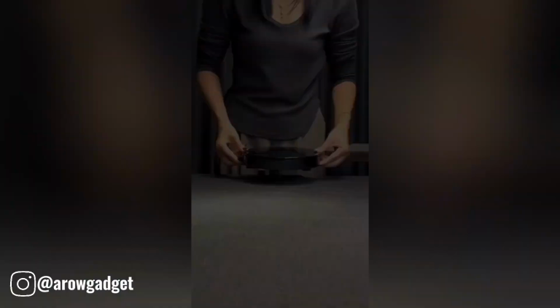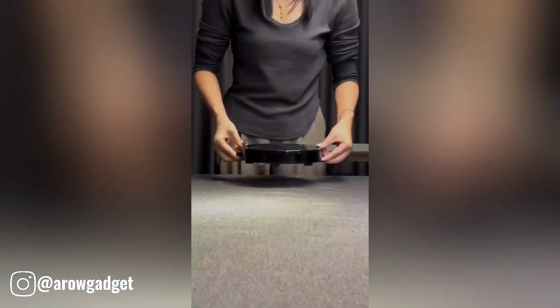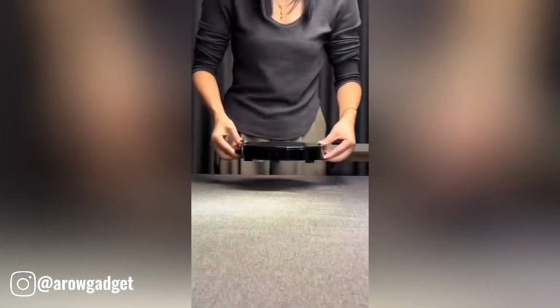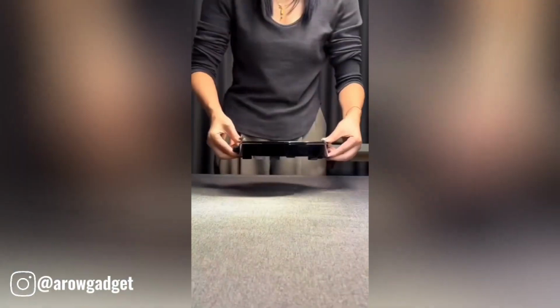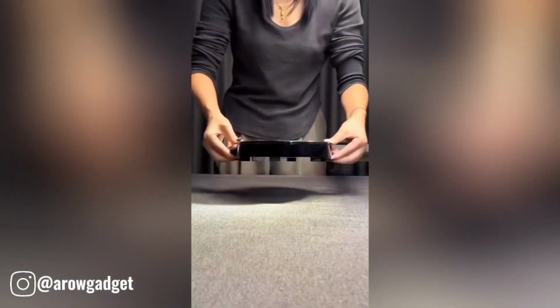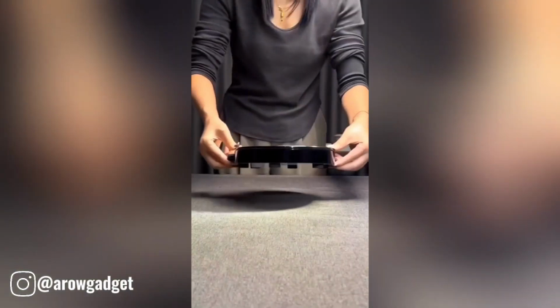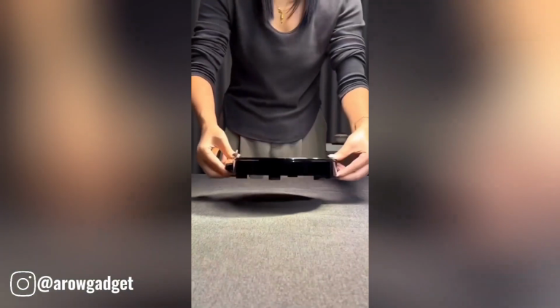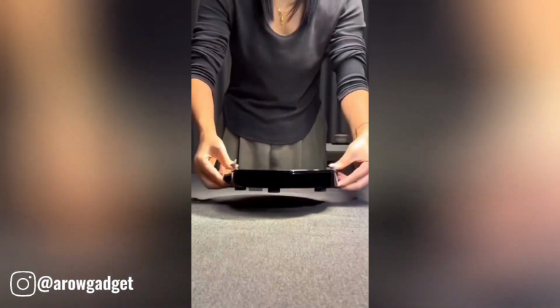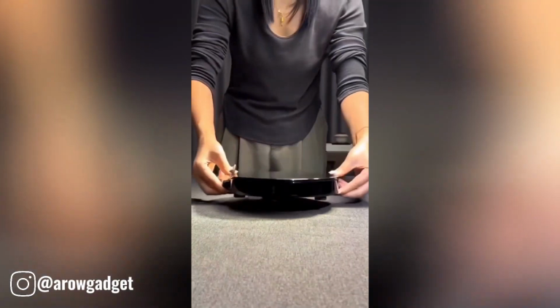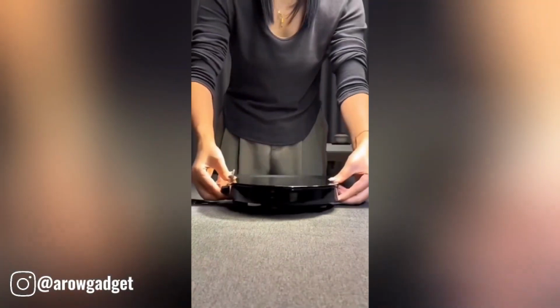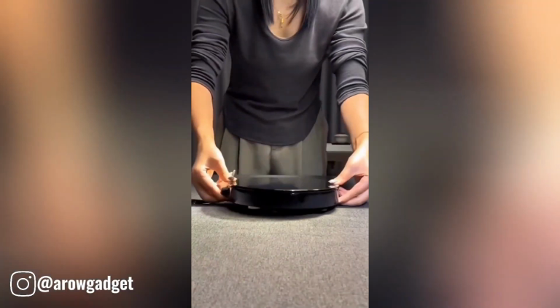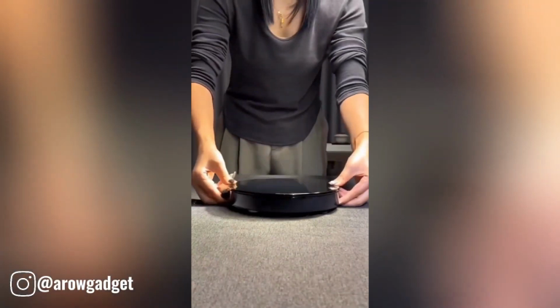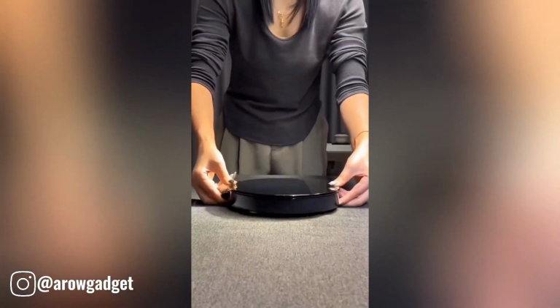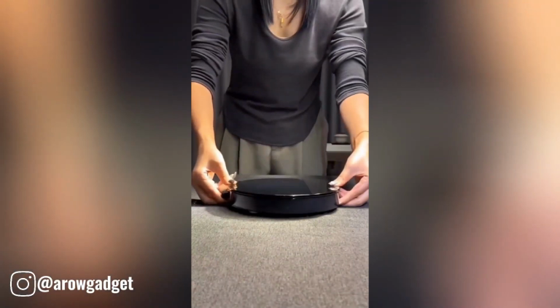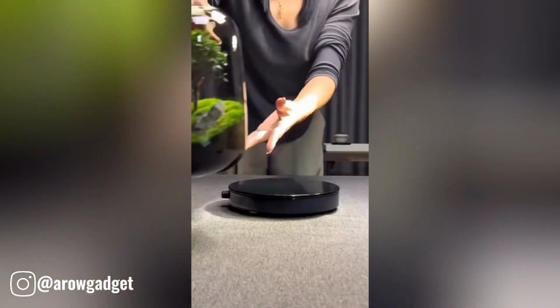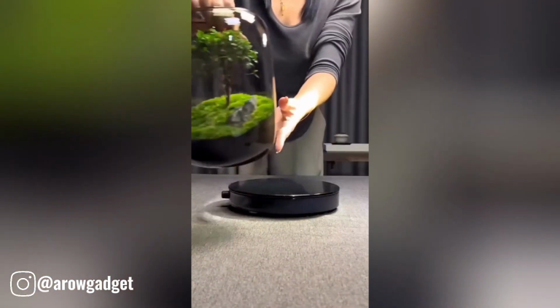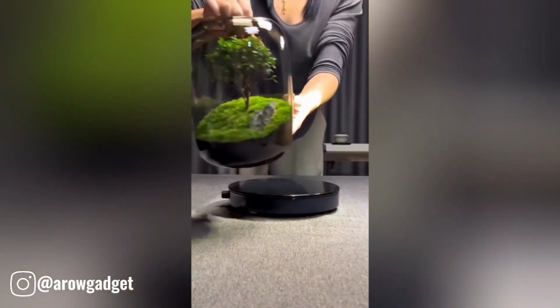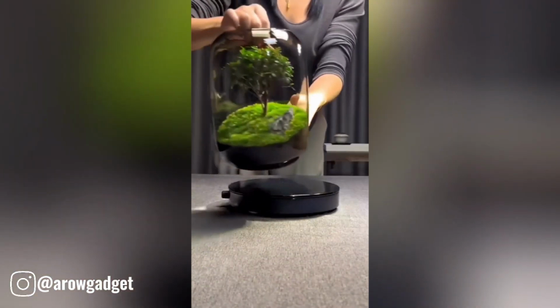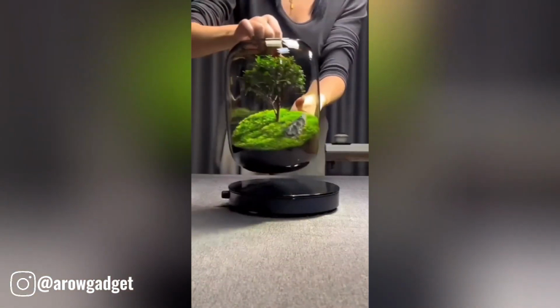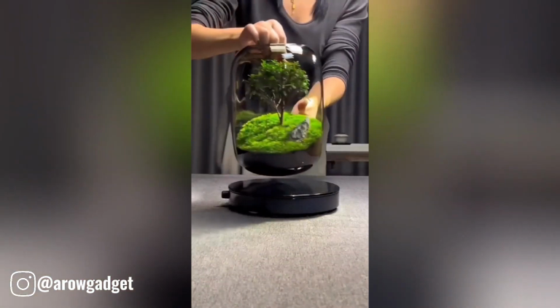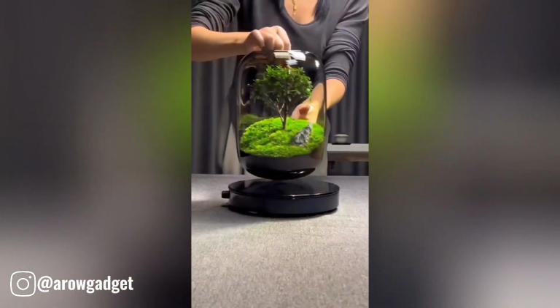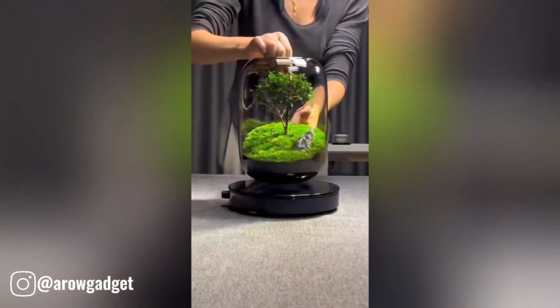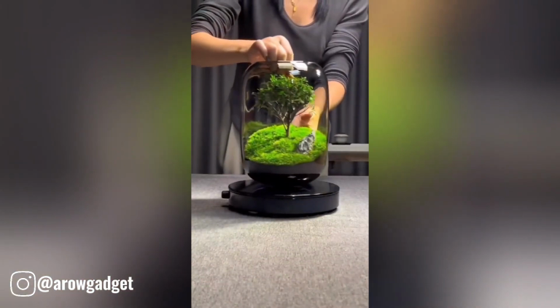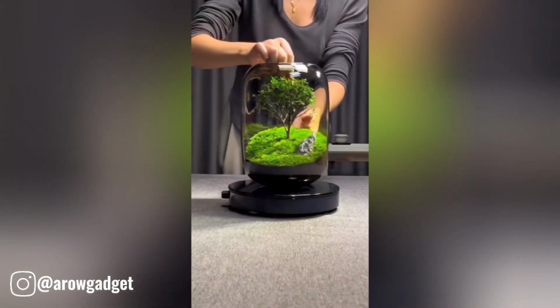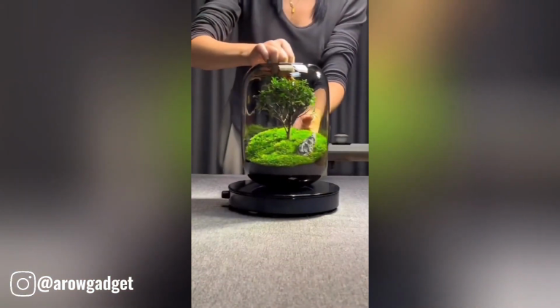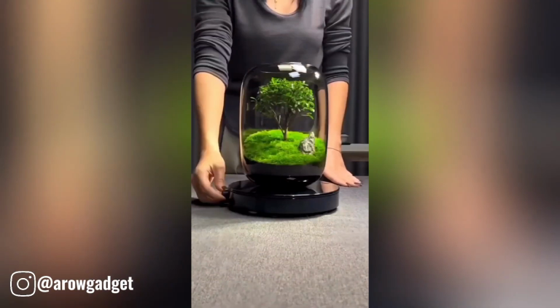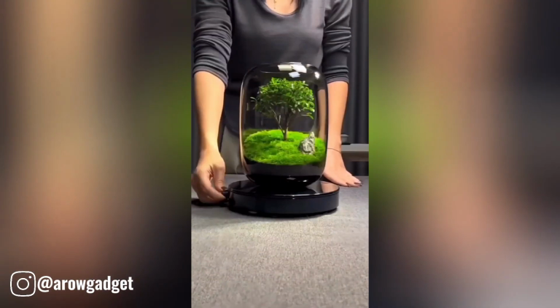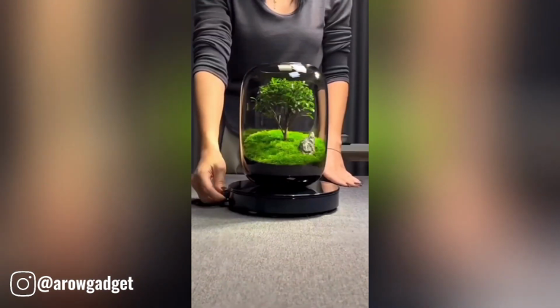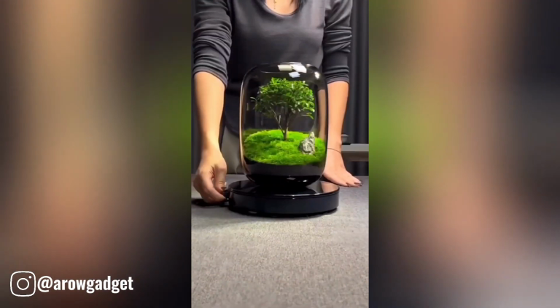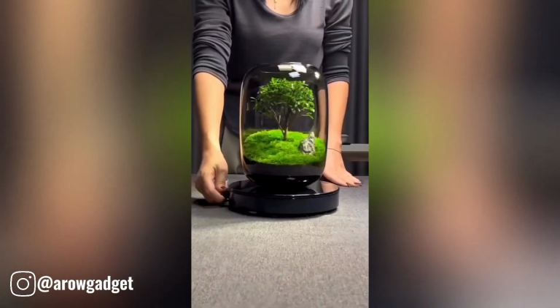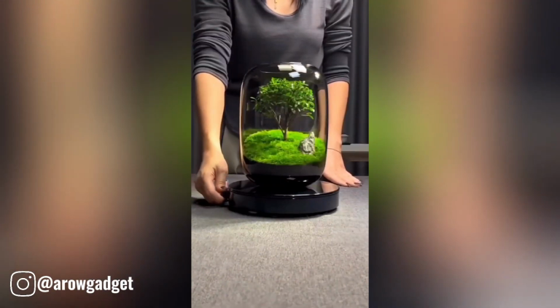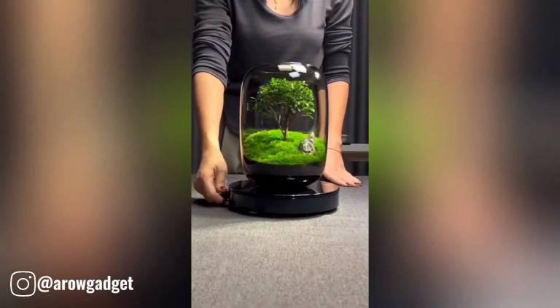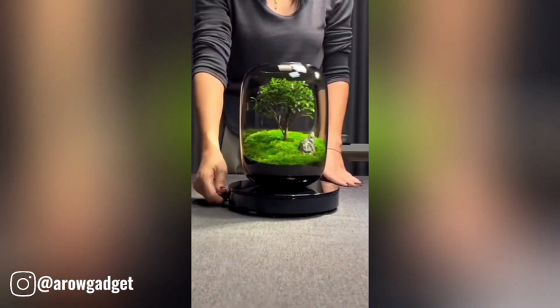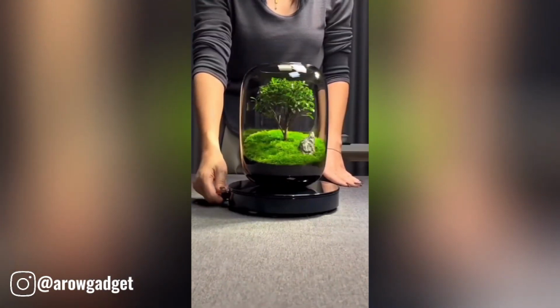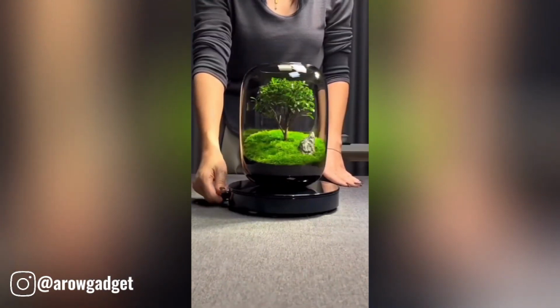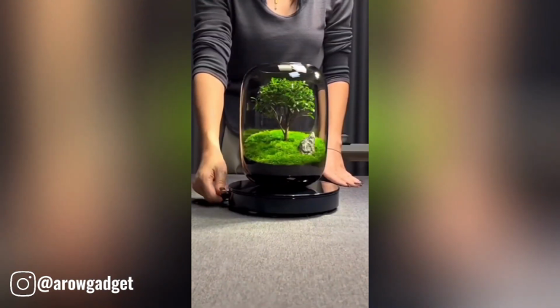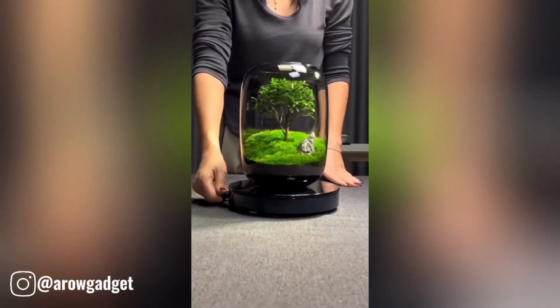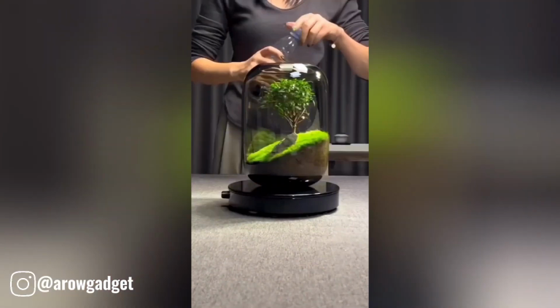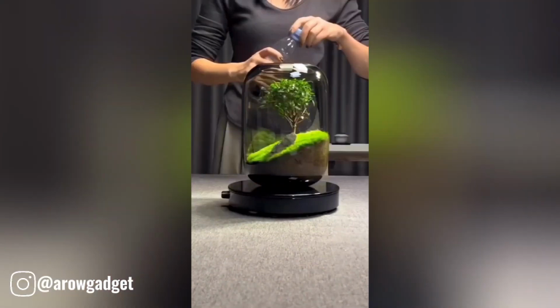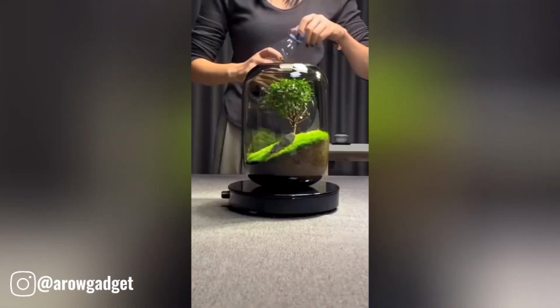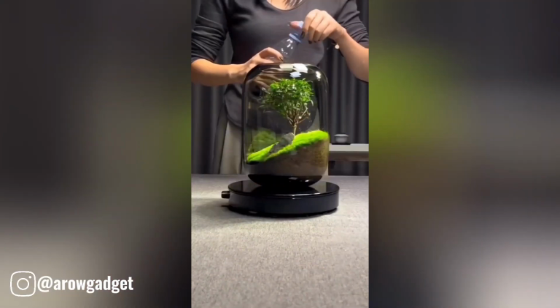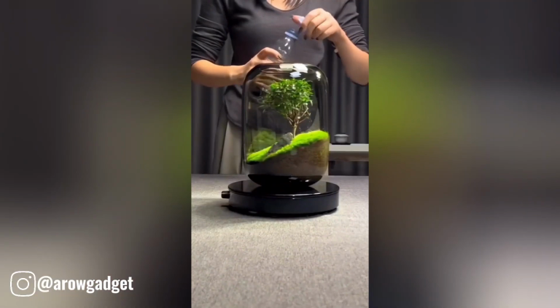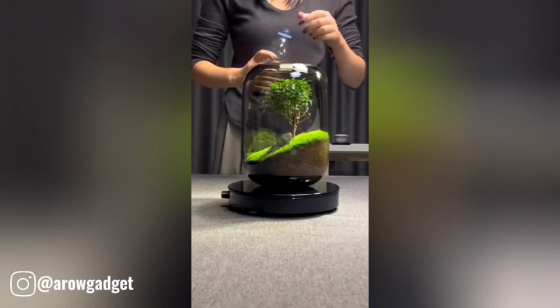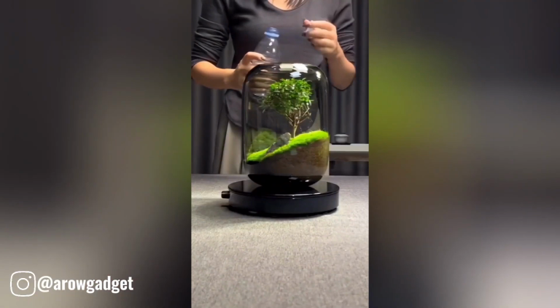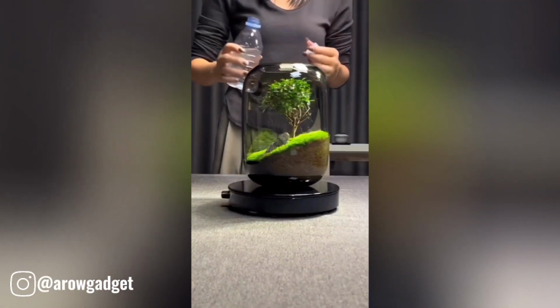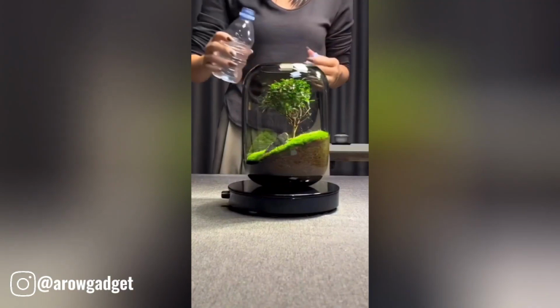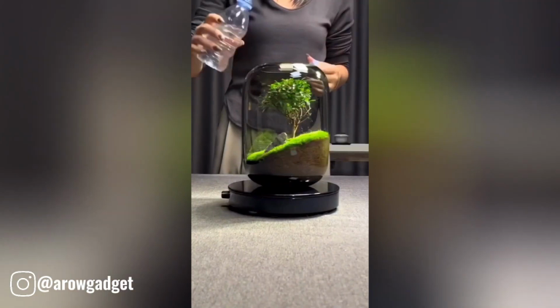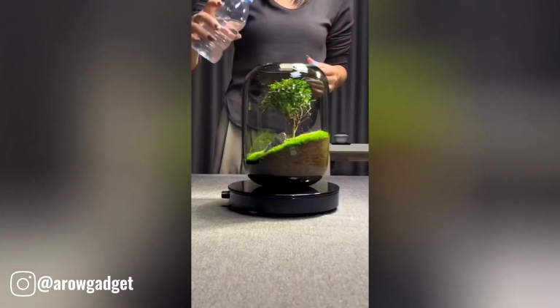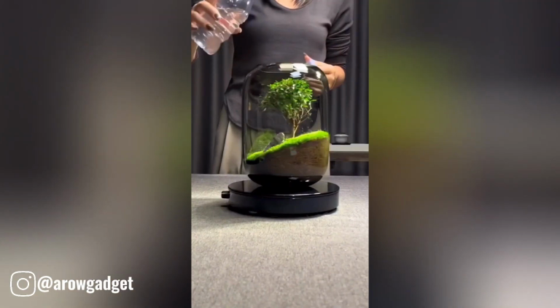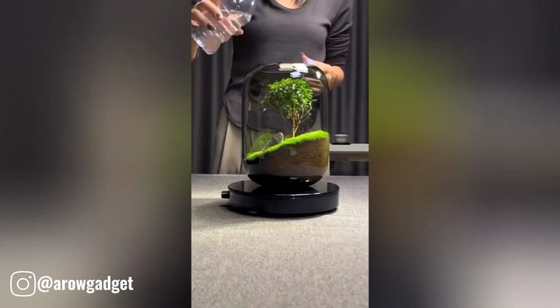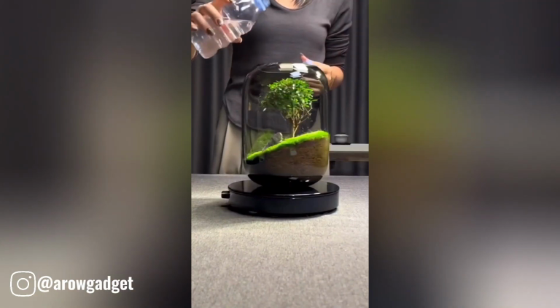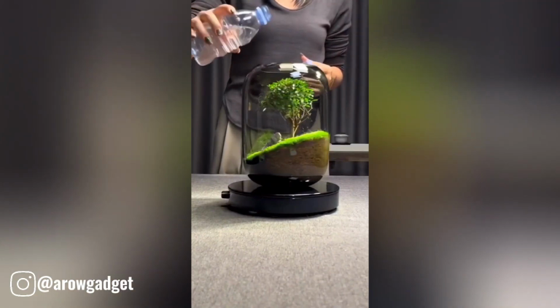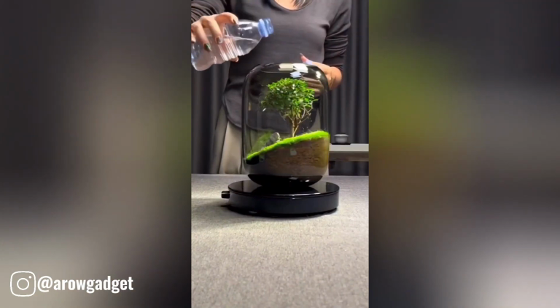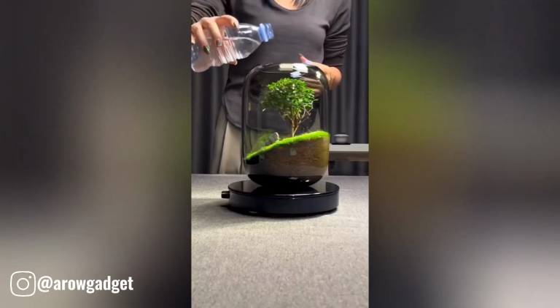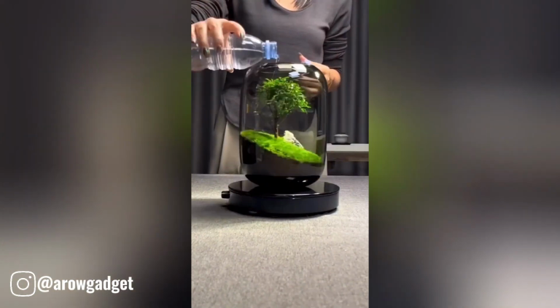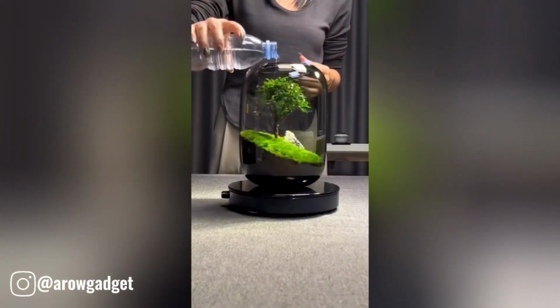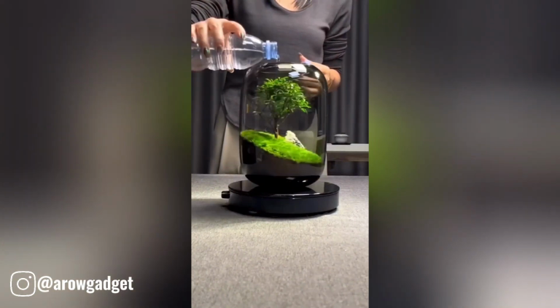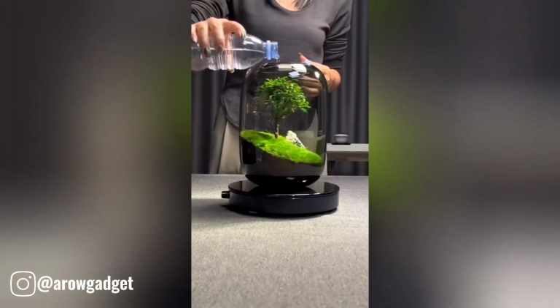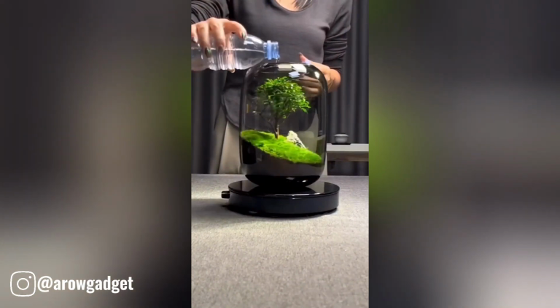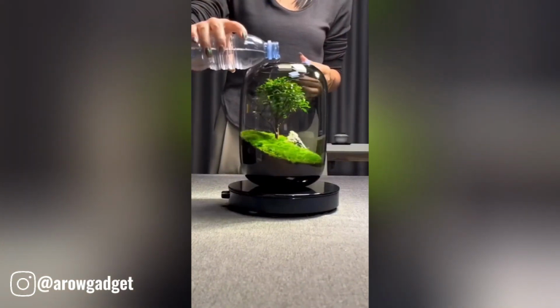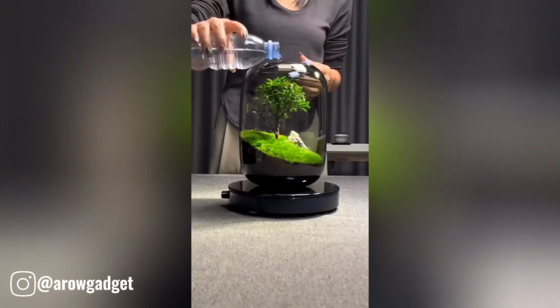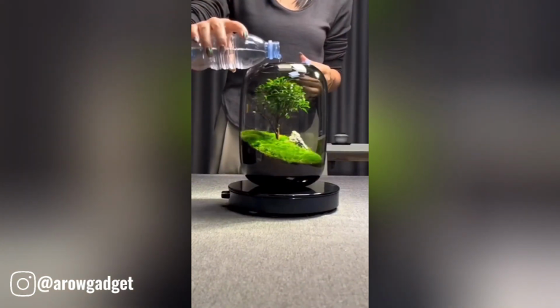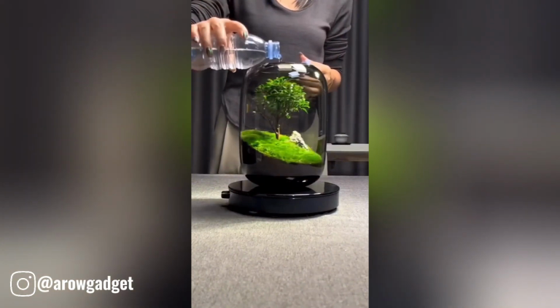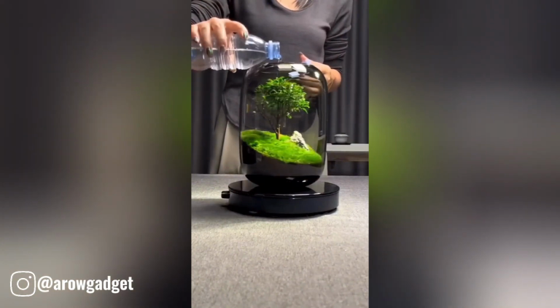A glass plant terrarium succulent air planter is a beautiful and low-maintenance way to enjoy the beauty of succulents indoors.